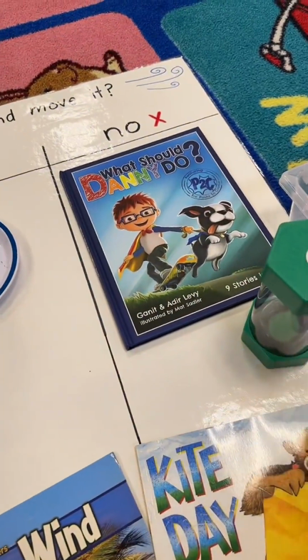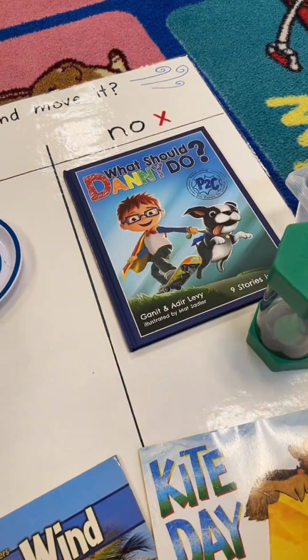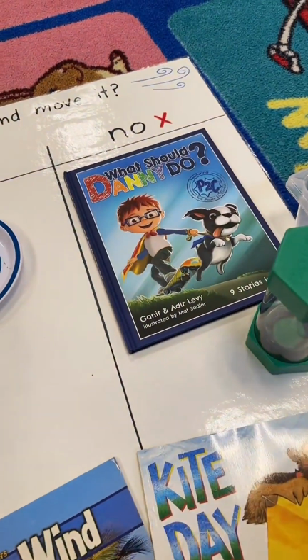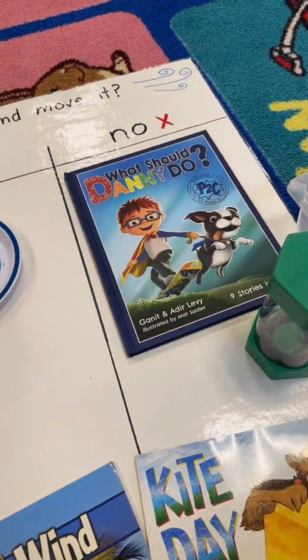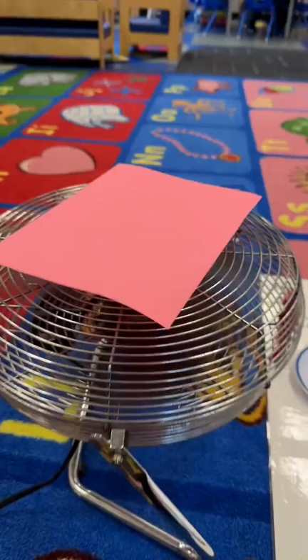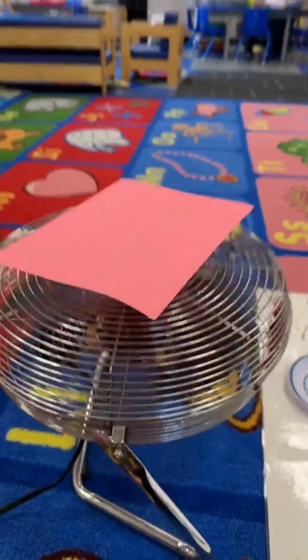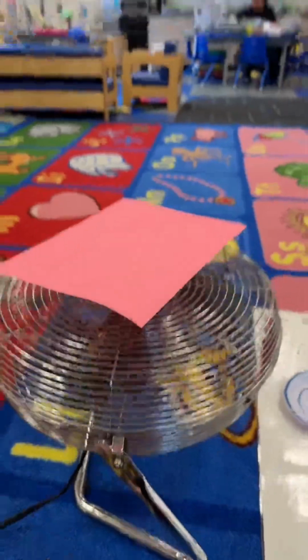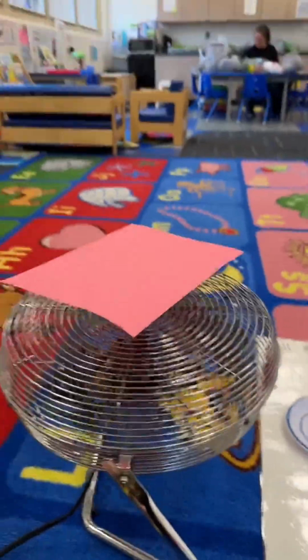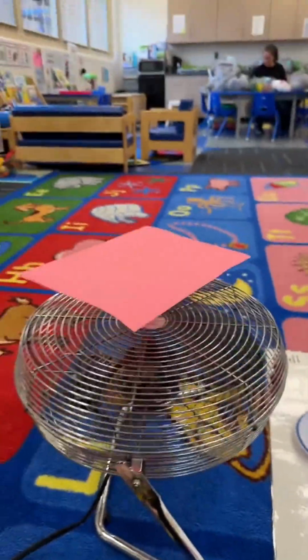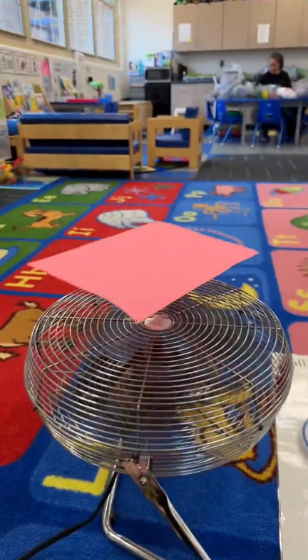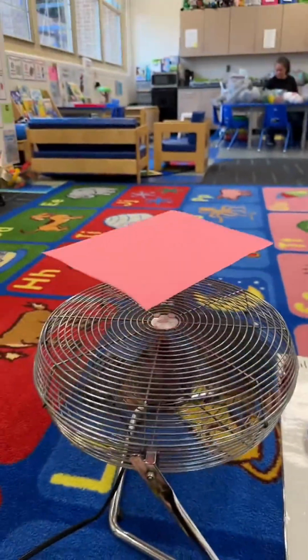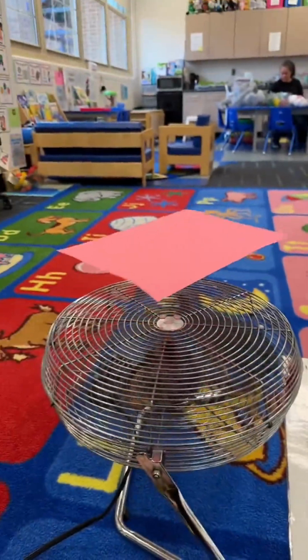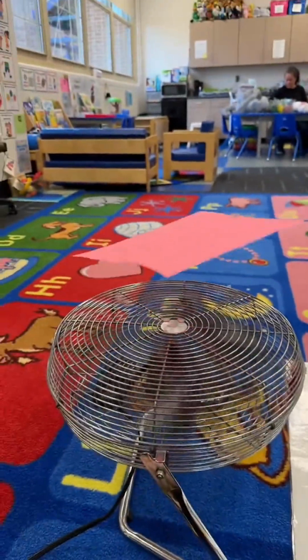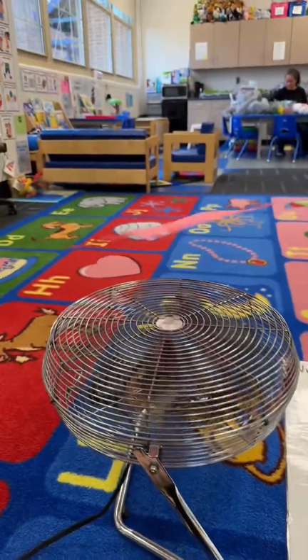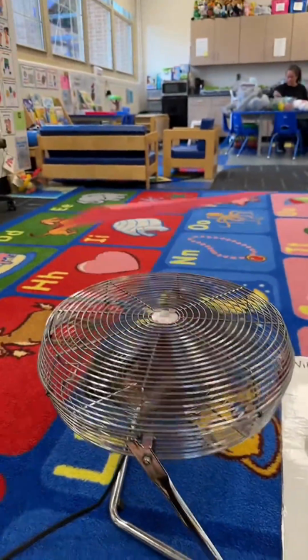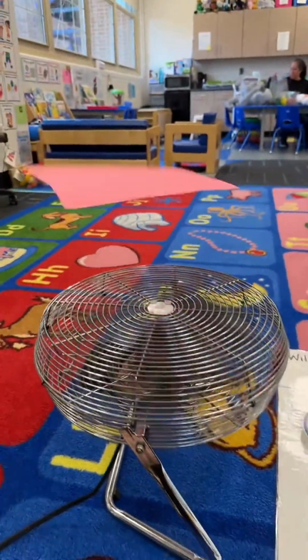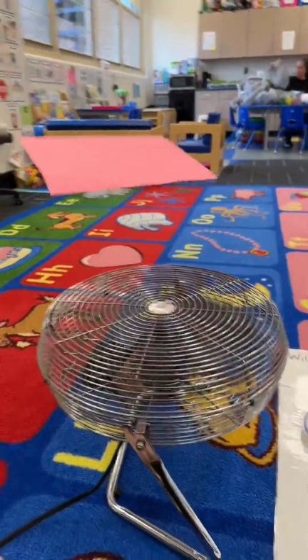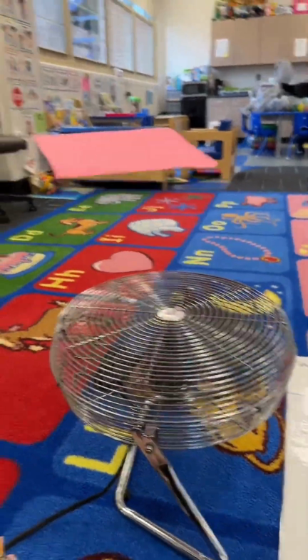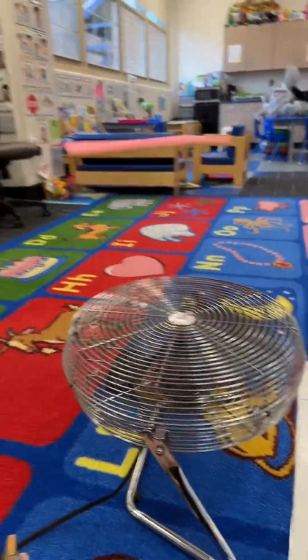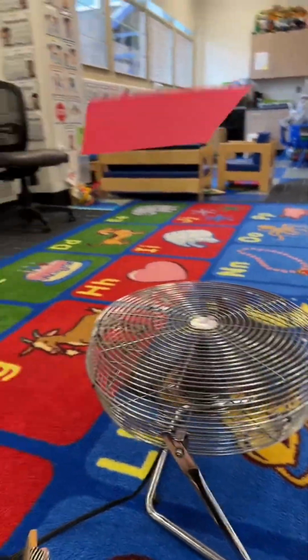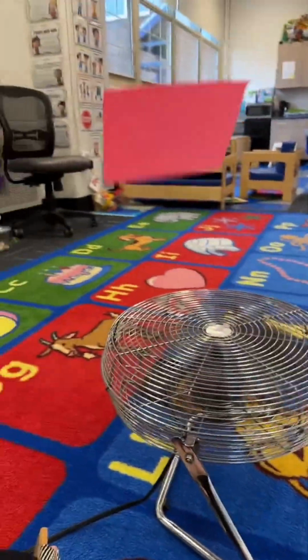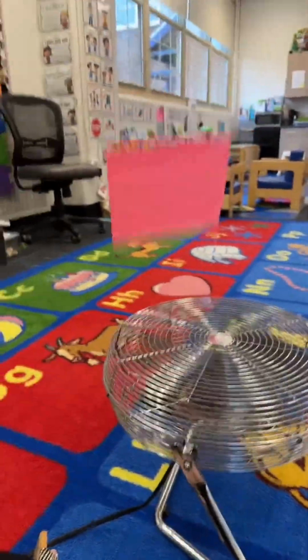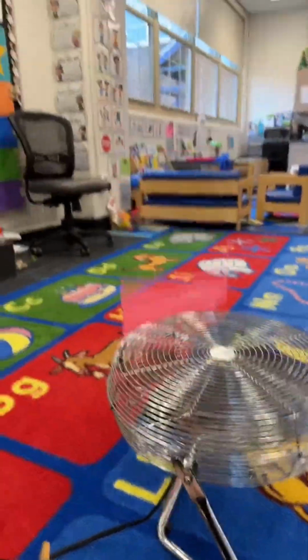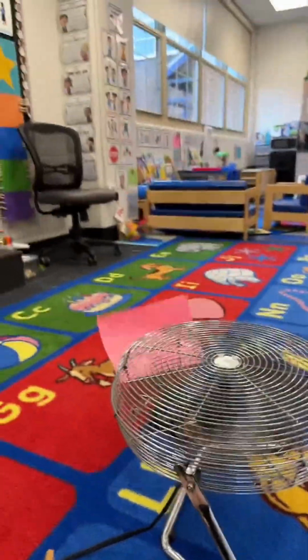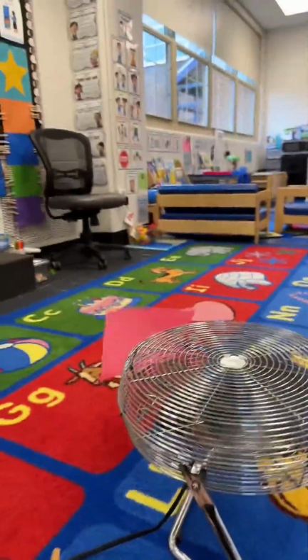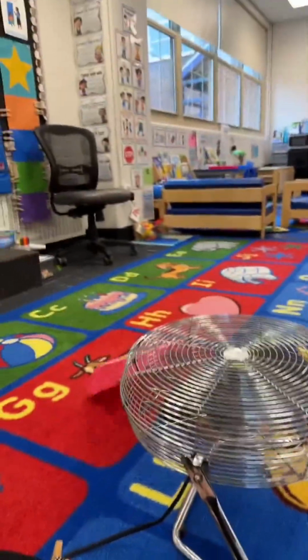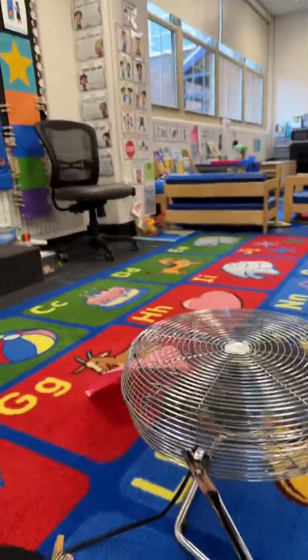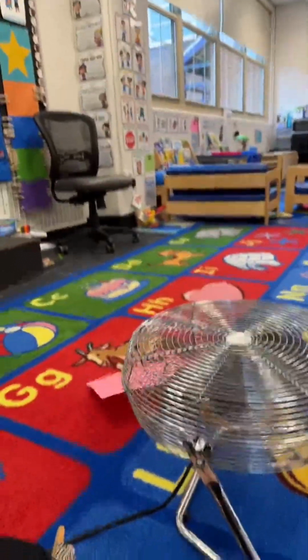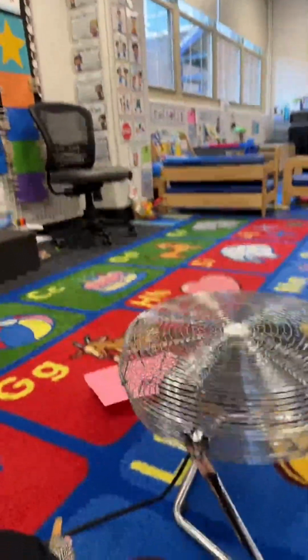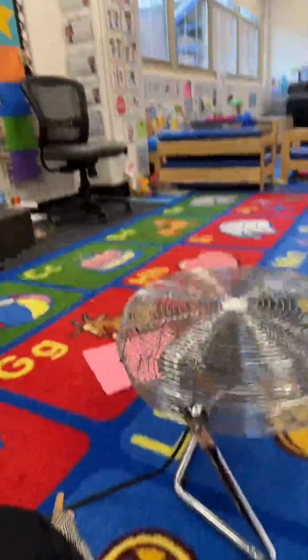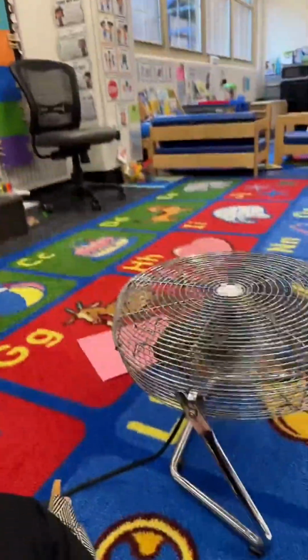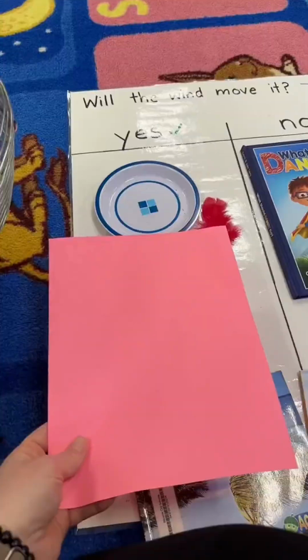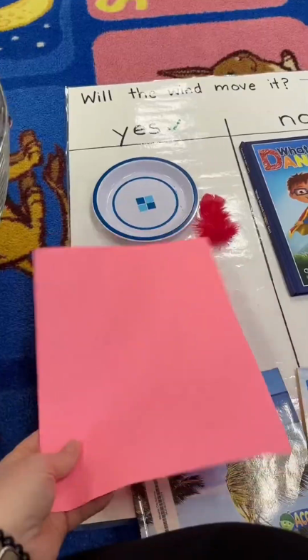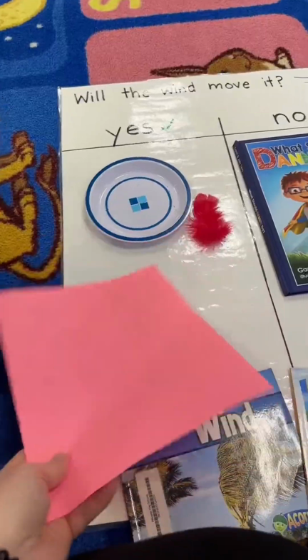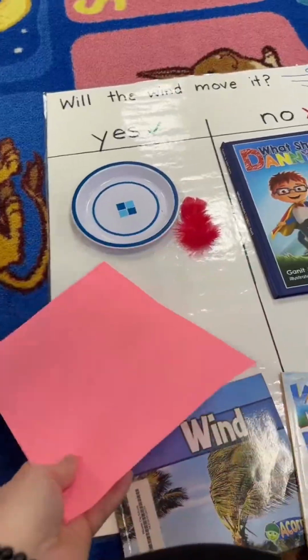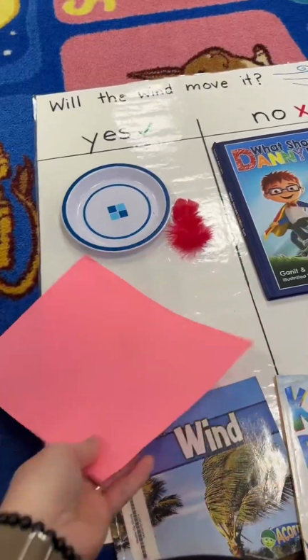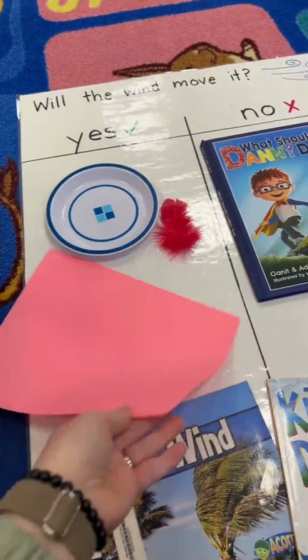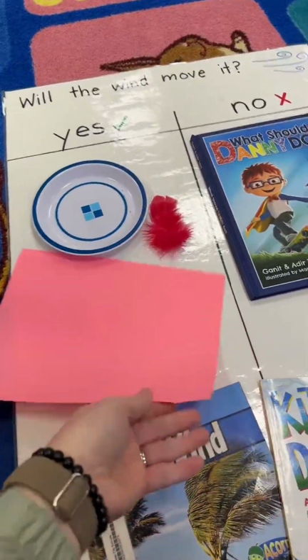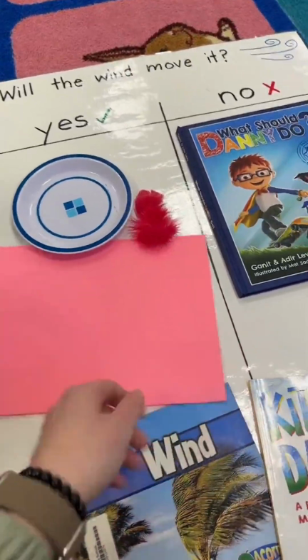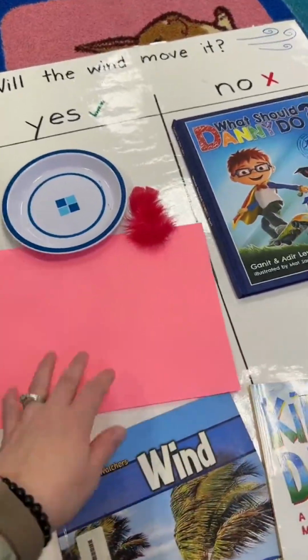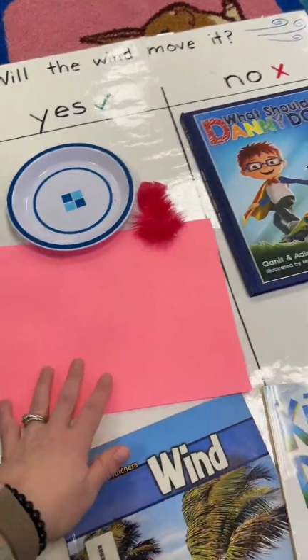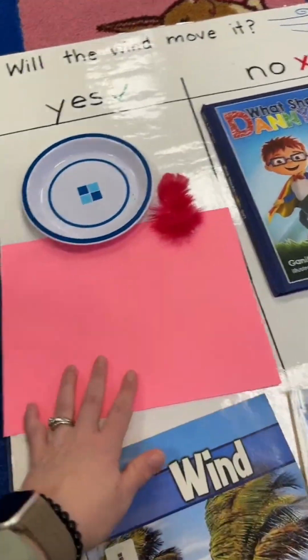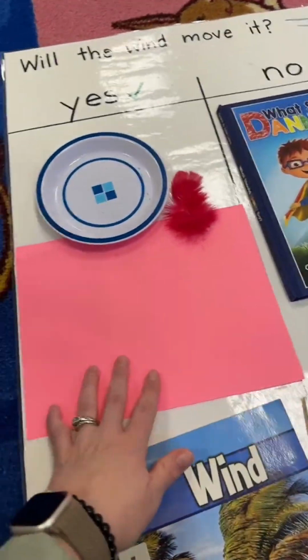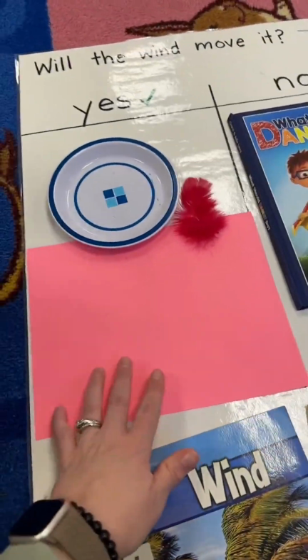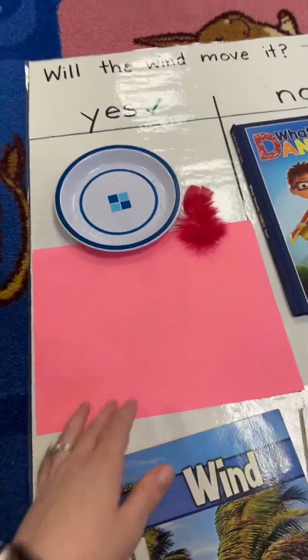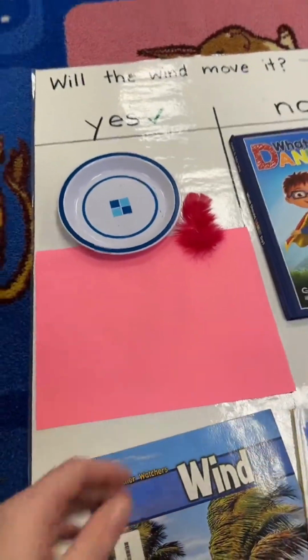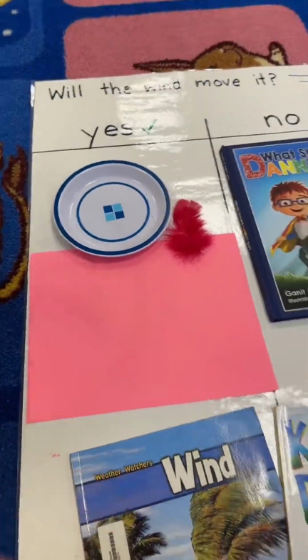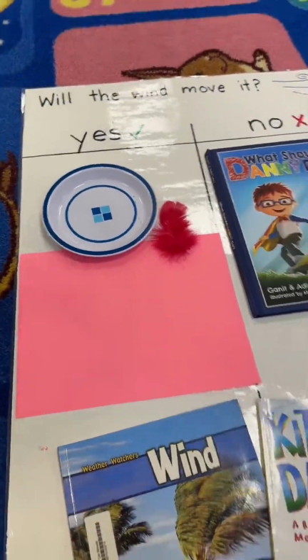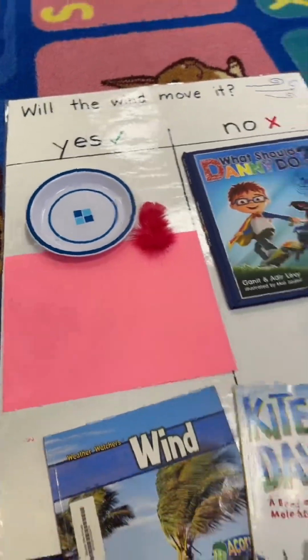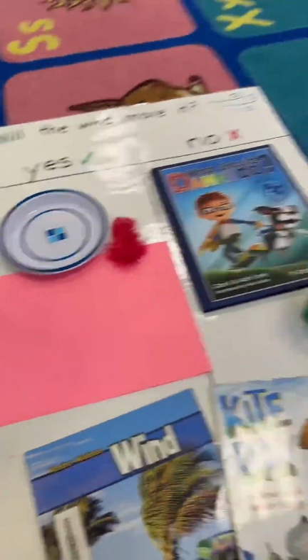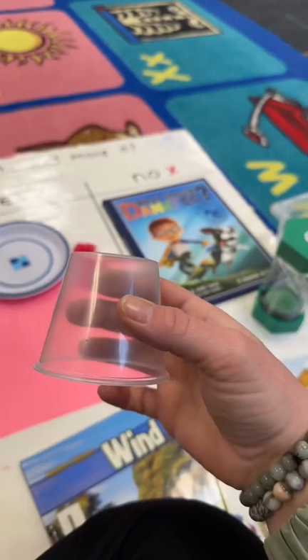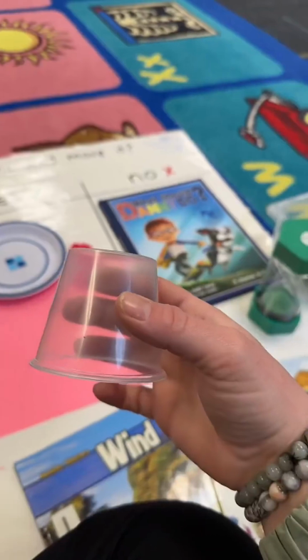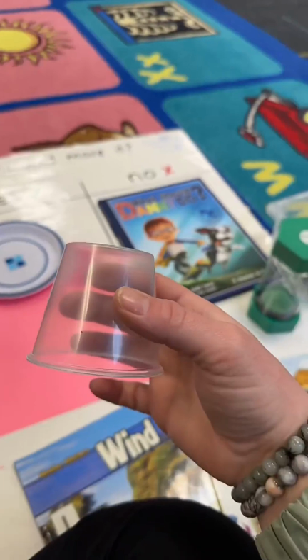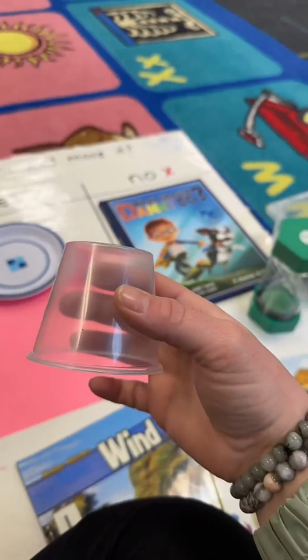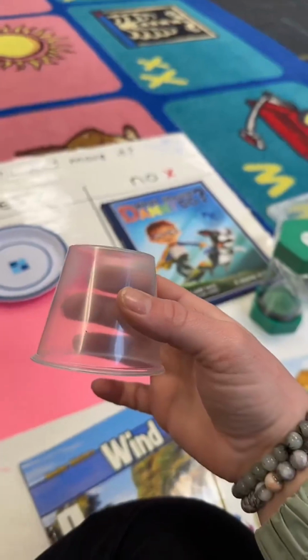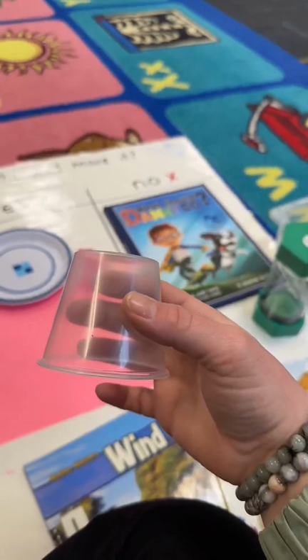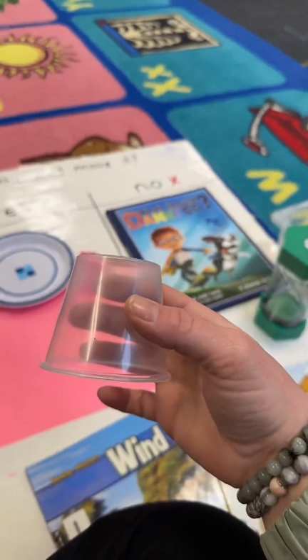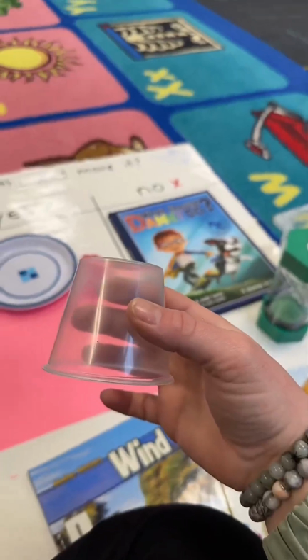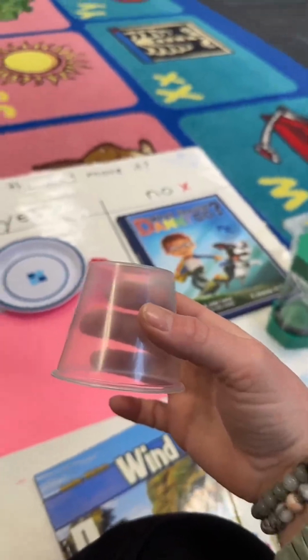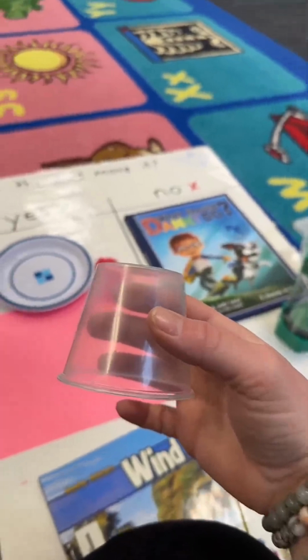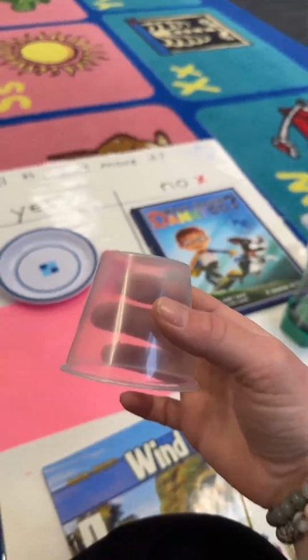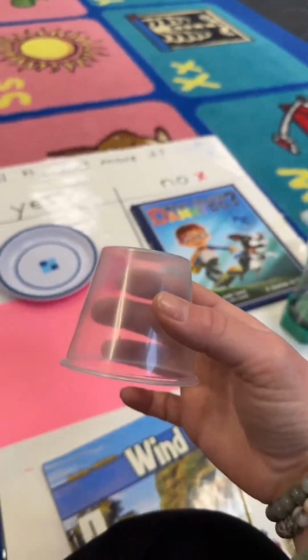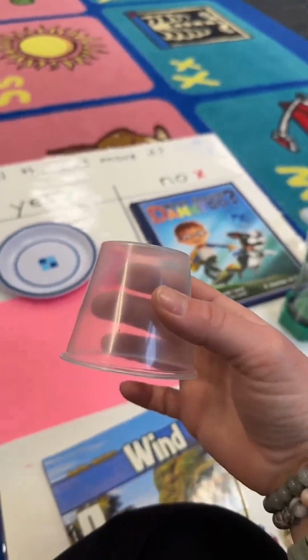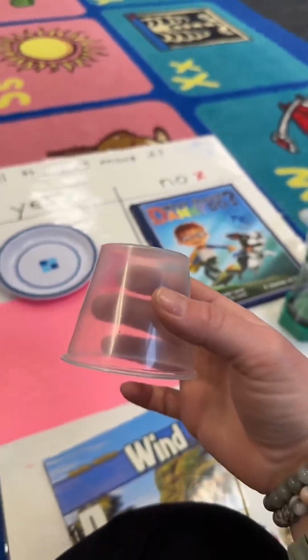What about this piece of paper? Whoa! Wait a second — a book is made of paper. Why did this paper move and not the book?